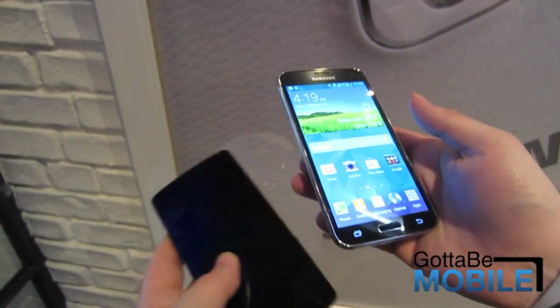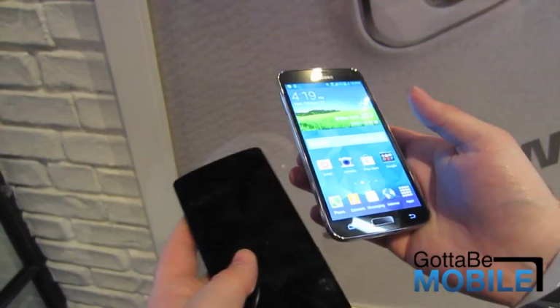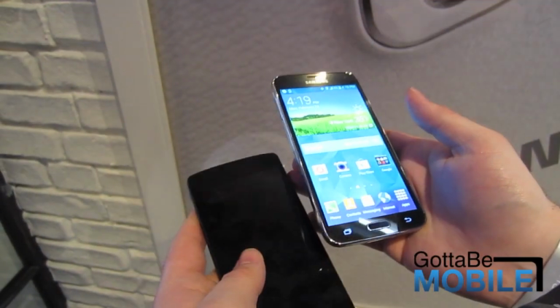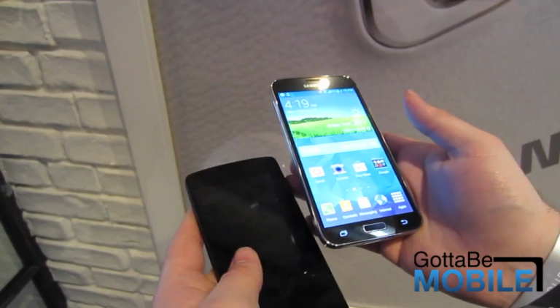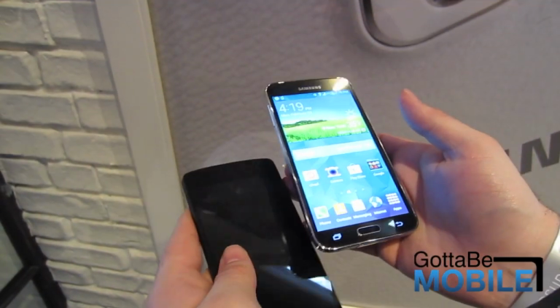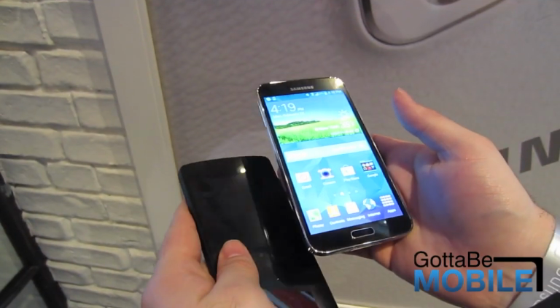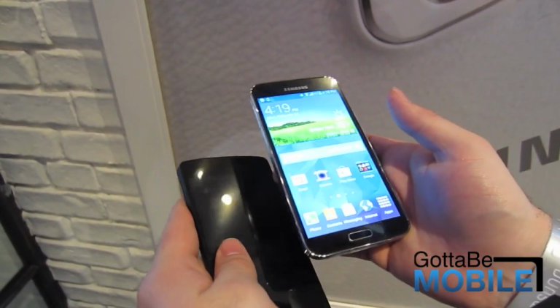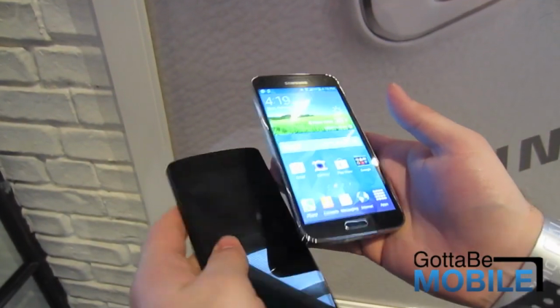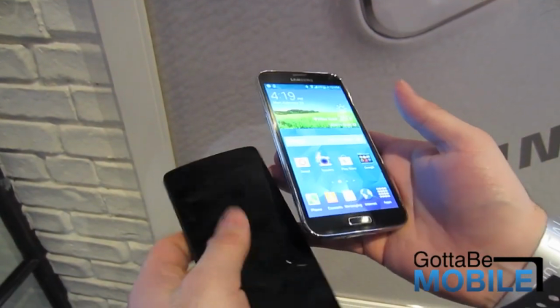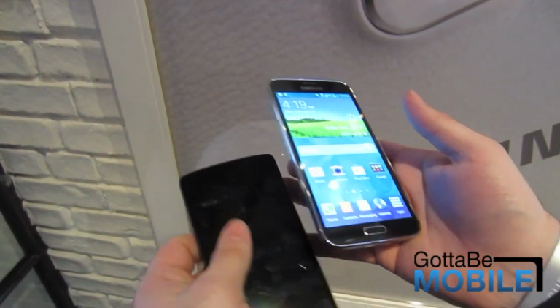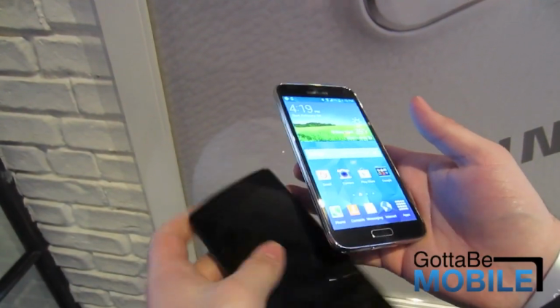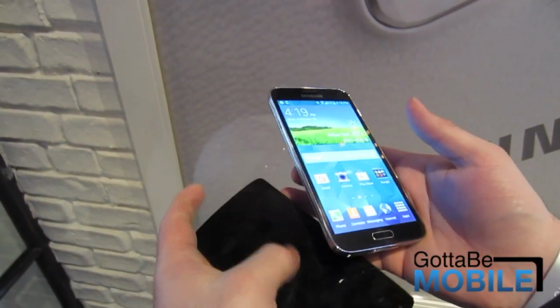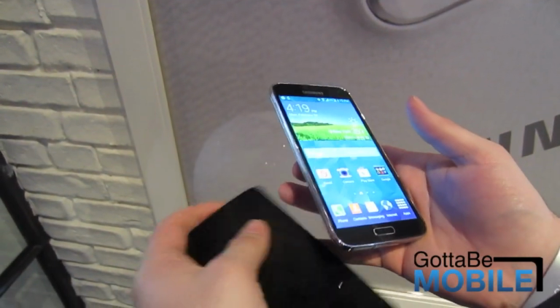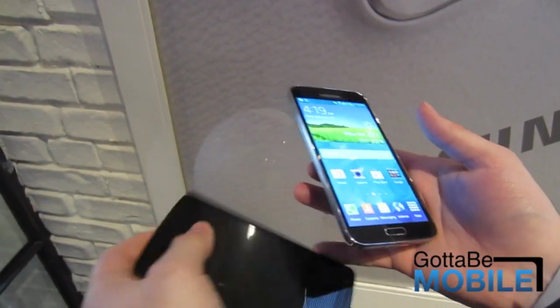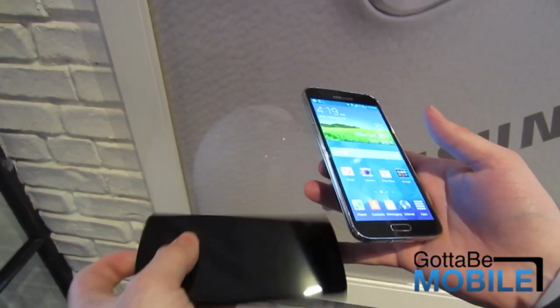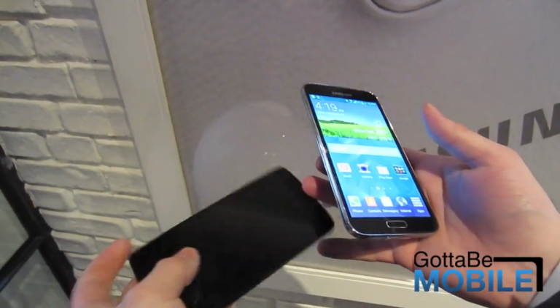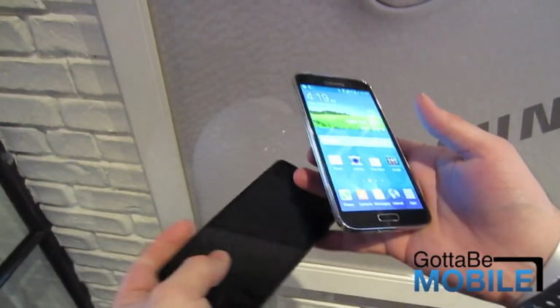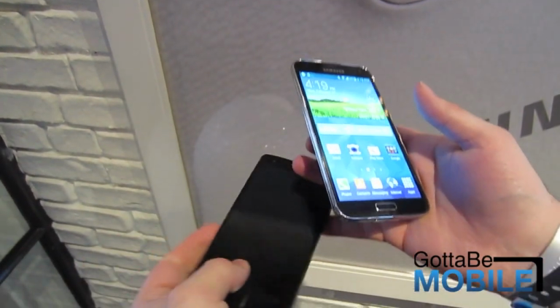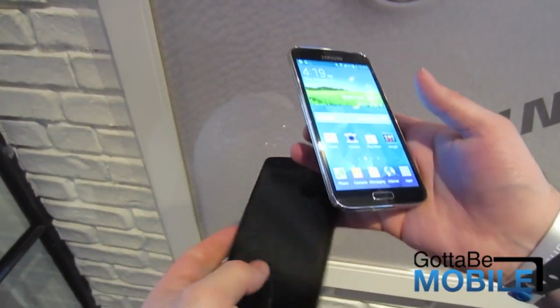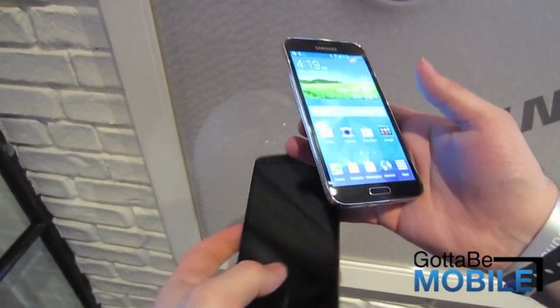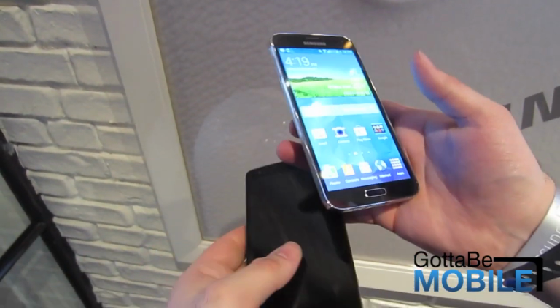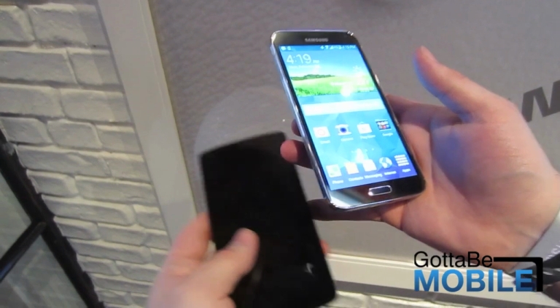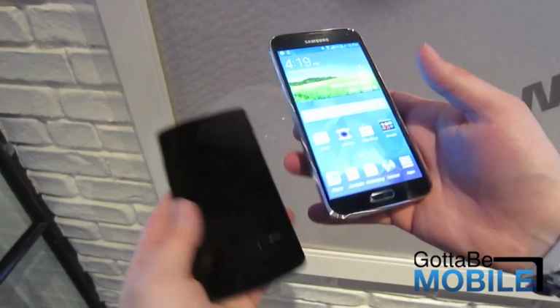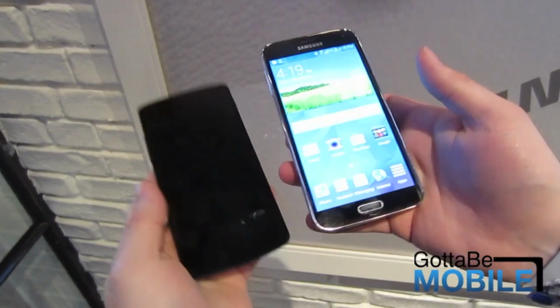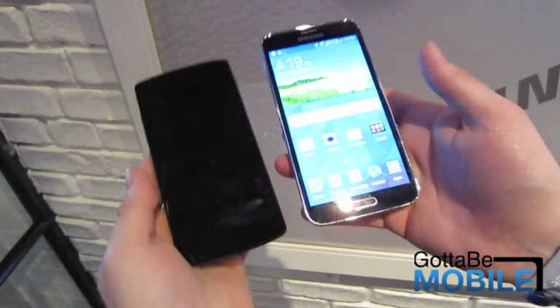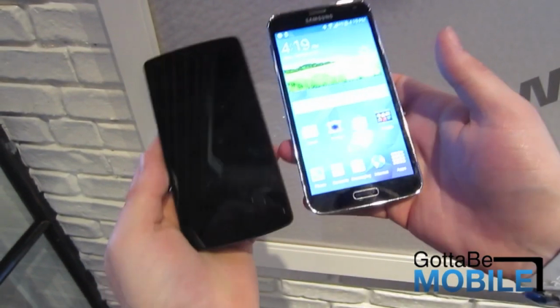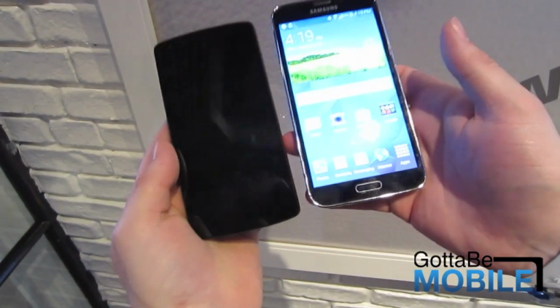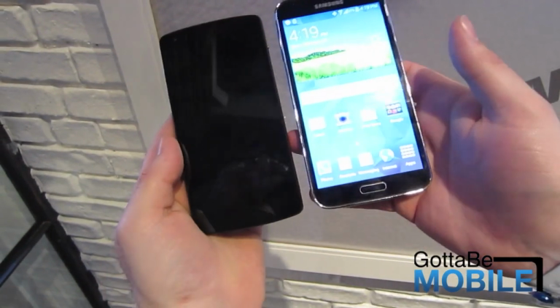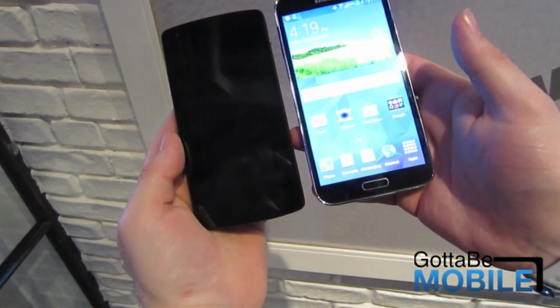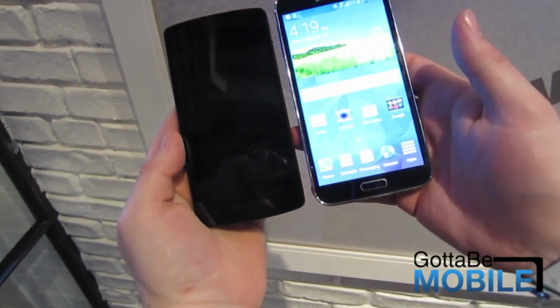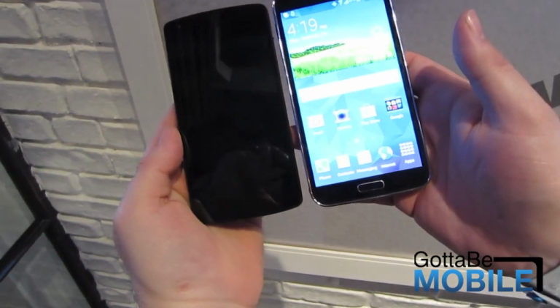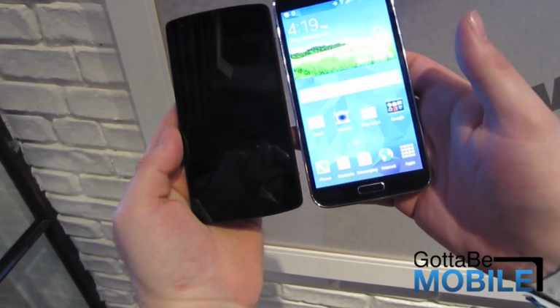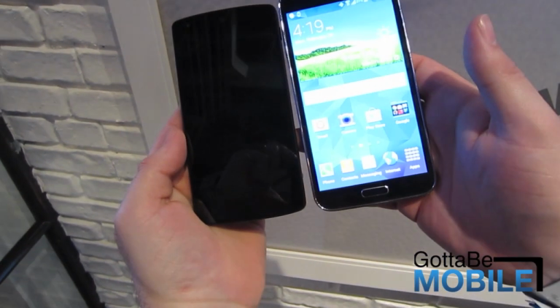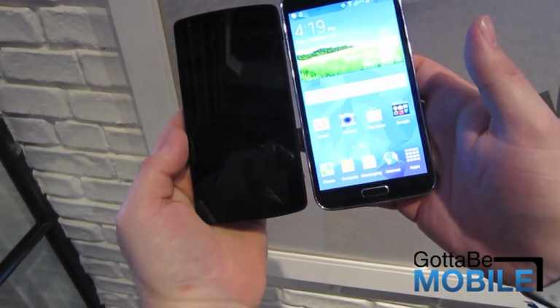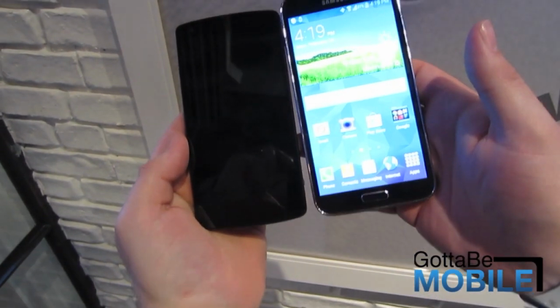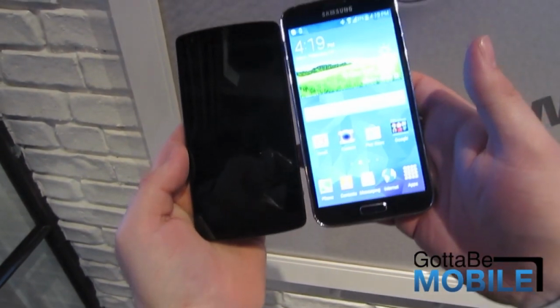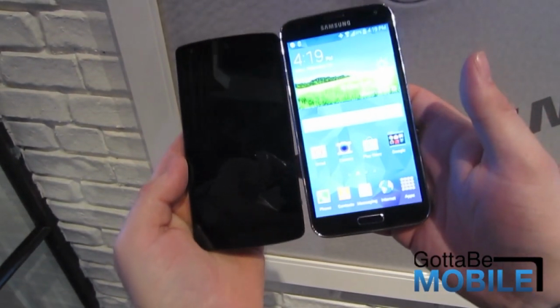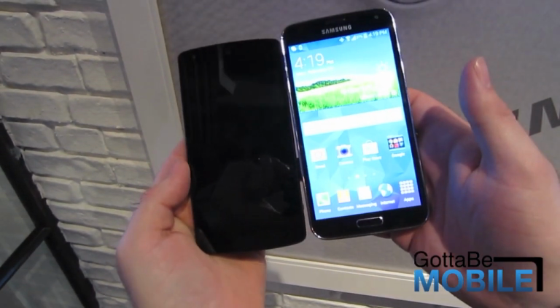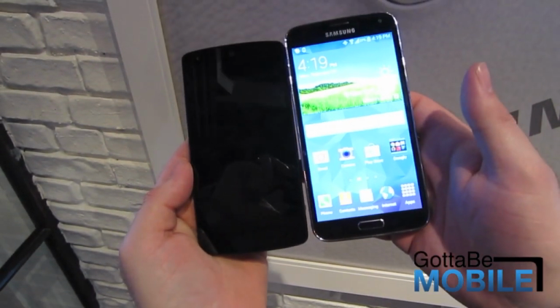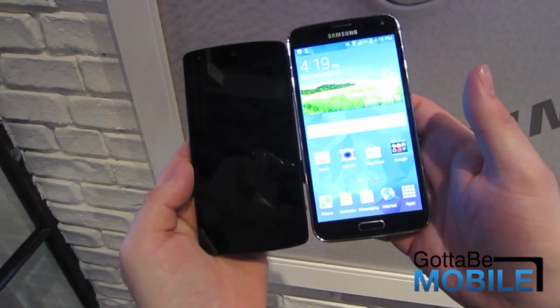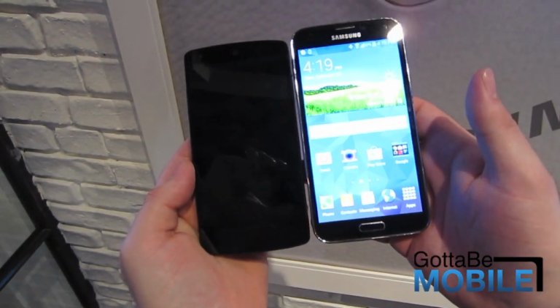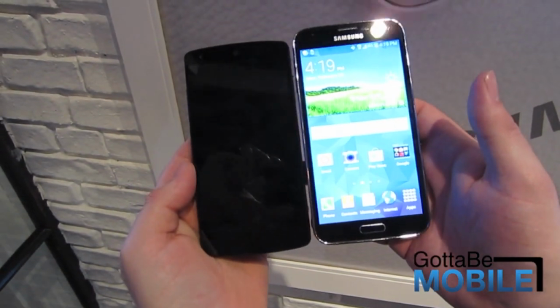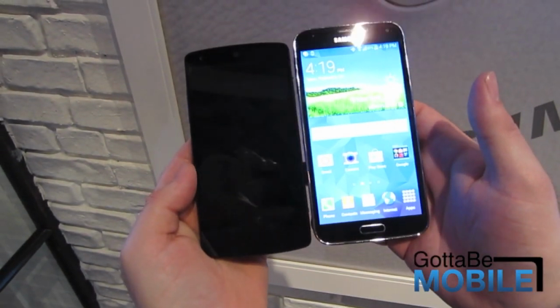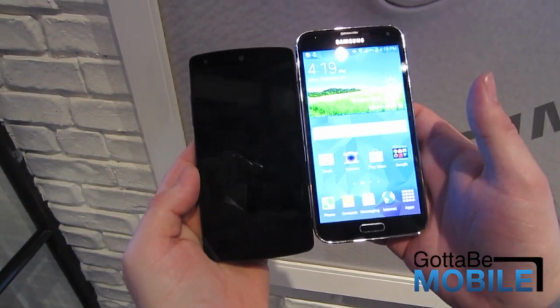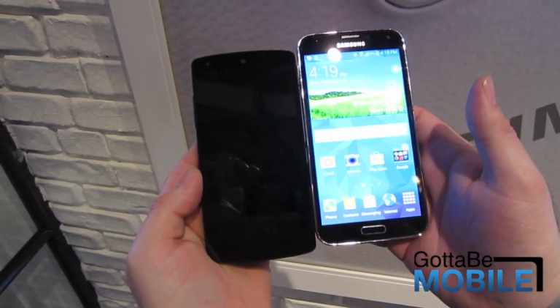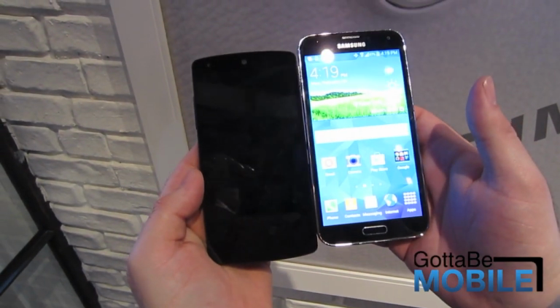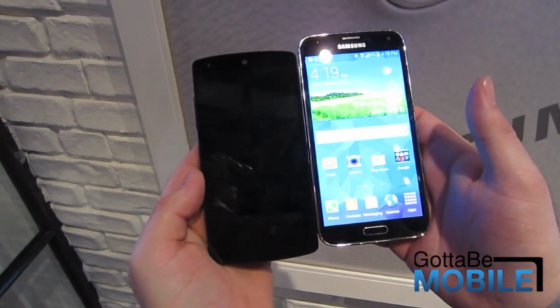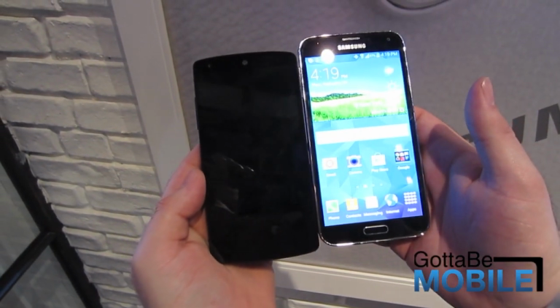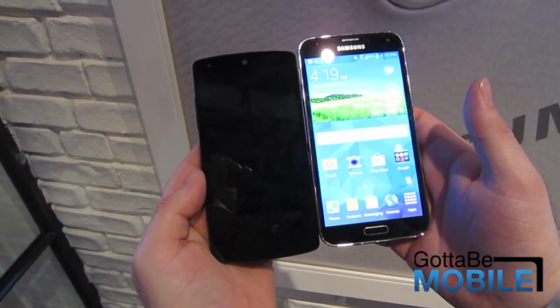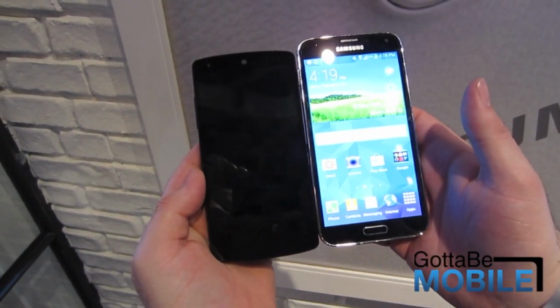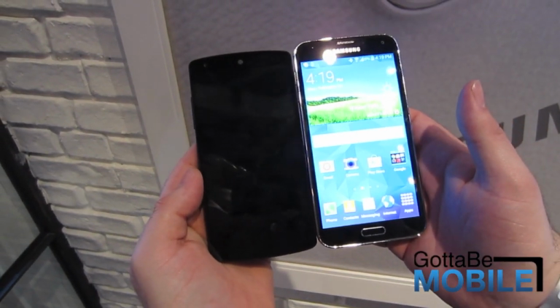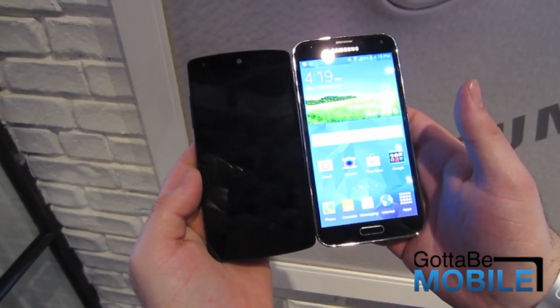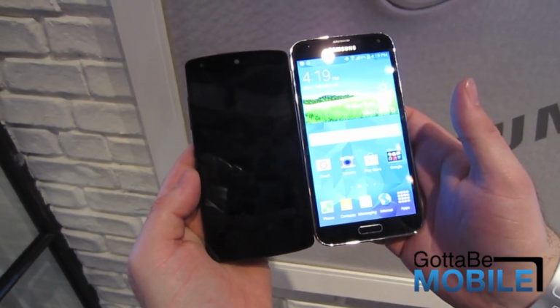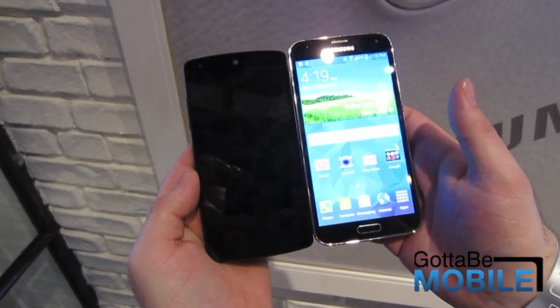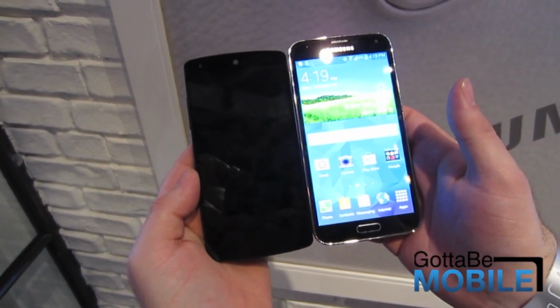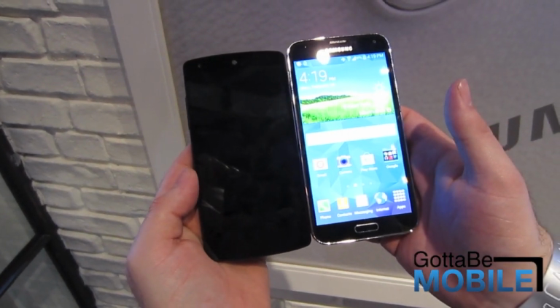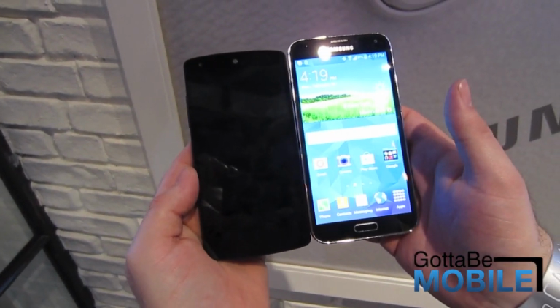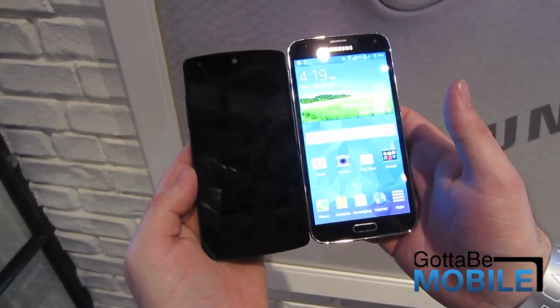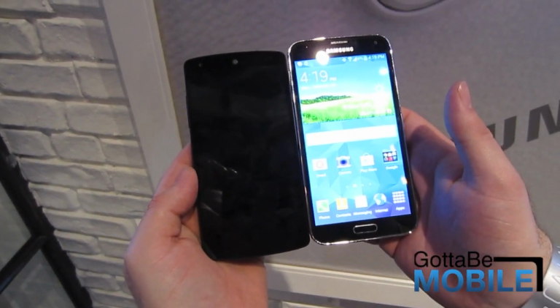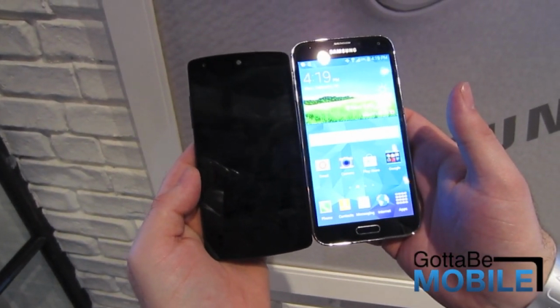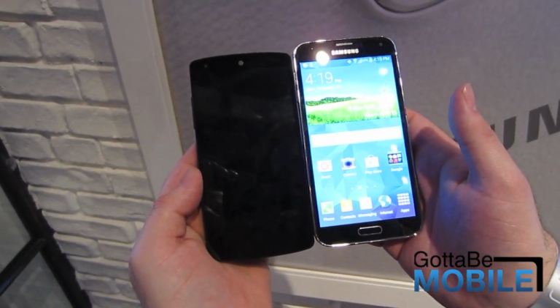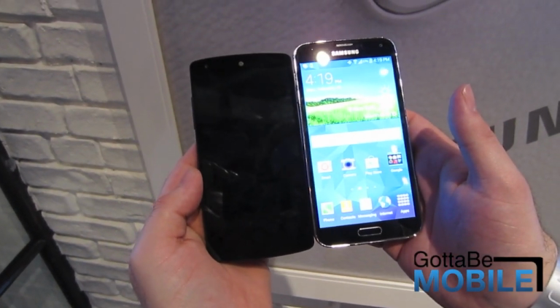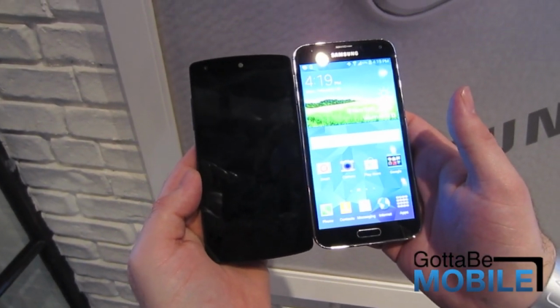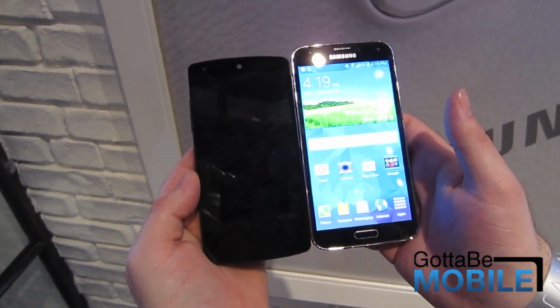Again, this is Cory with Gotta Be Mobile, and this has been a quick look at the Nexus 5 and the brand new Galaxy S5 from Samsung.